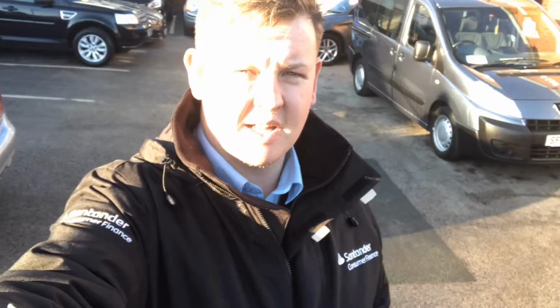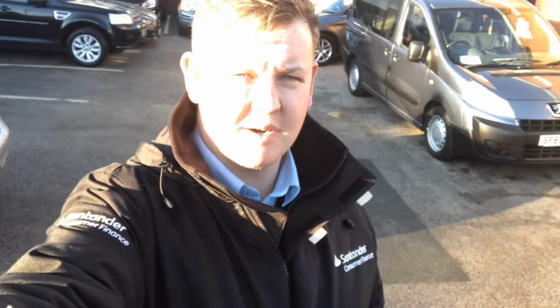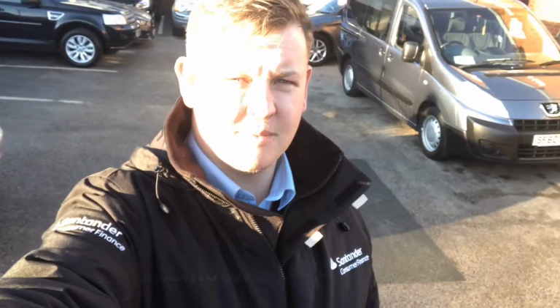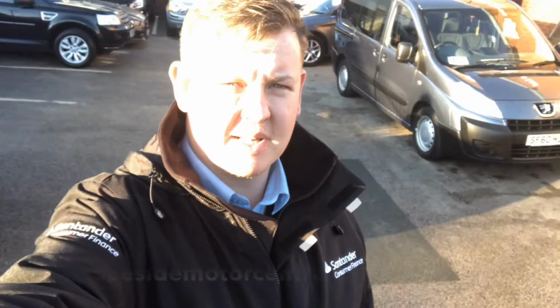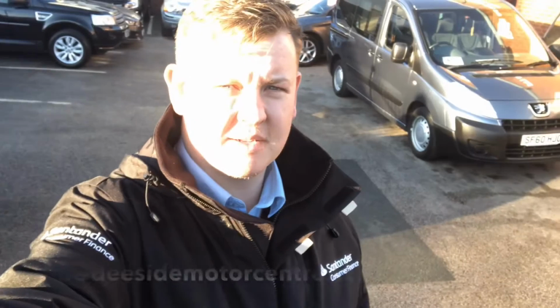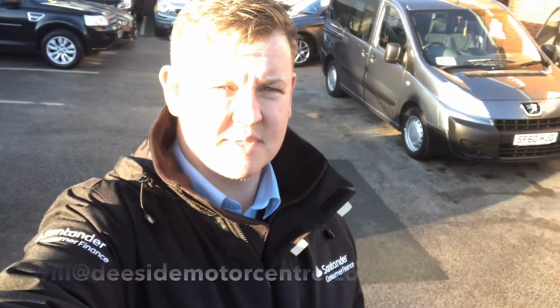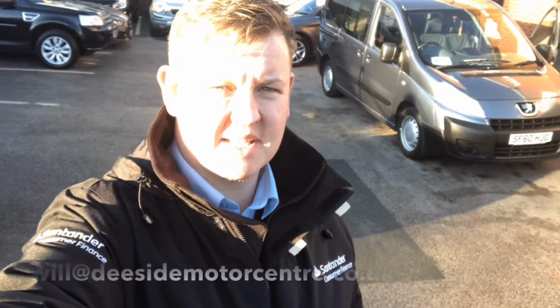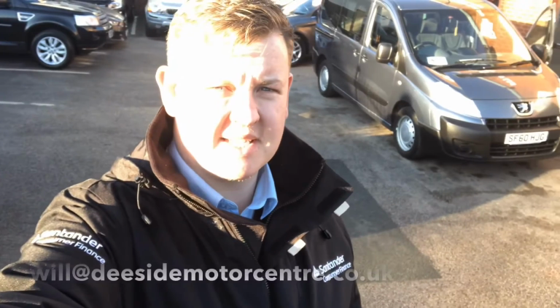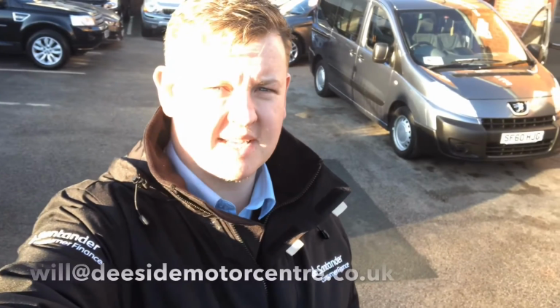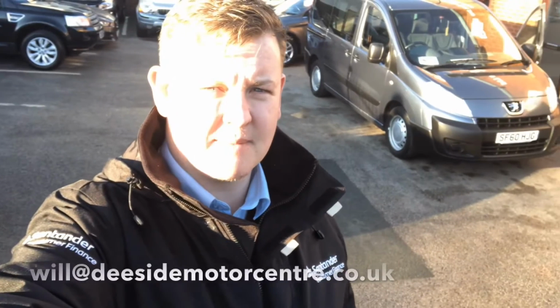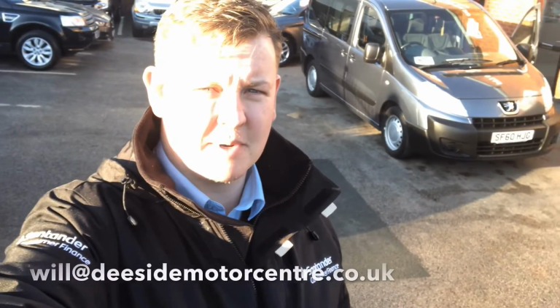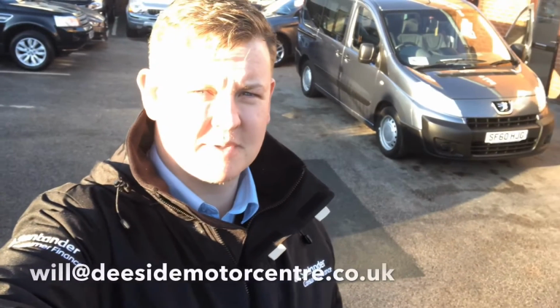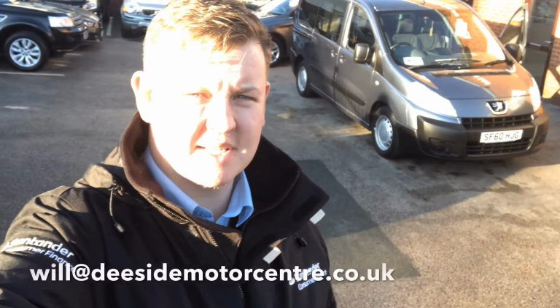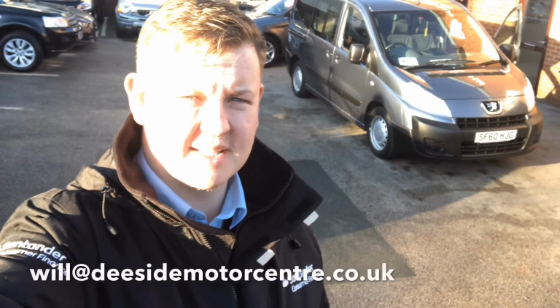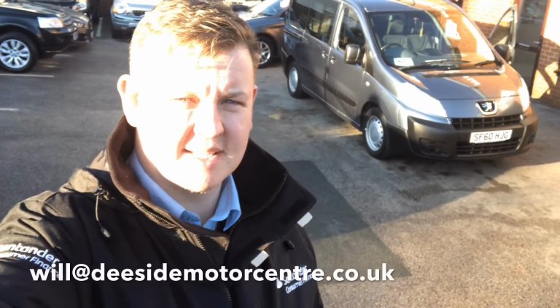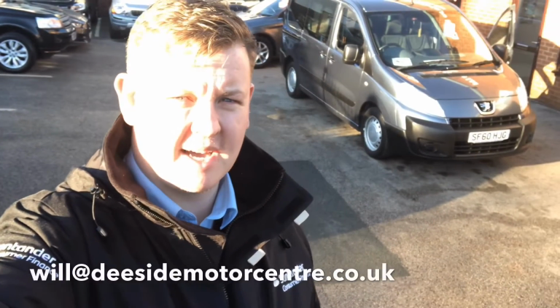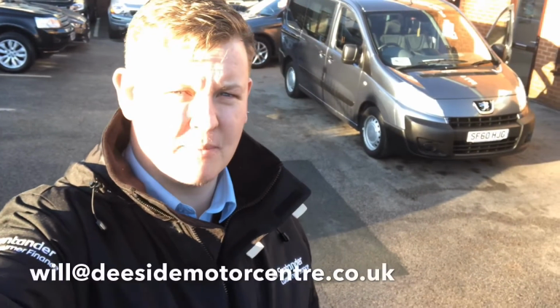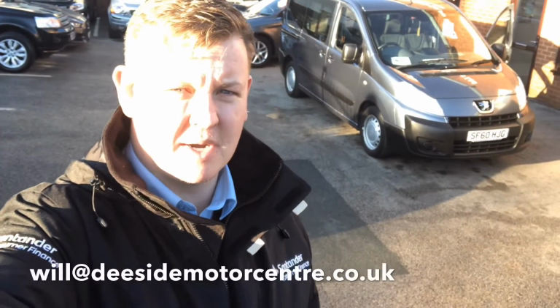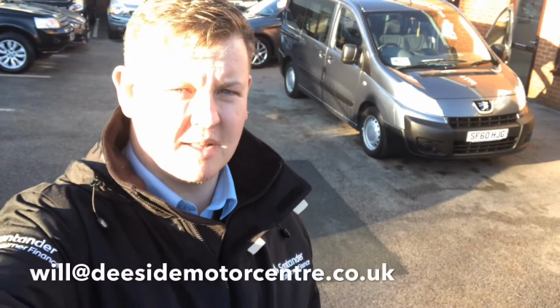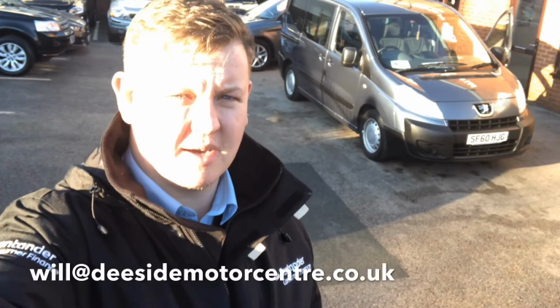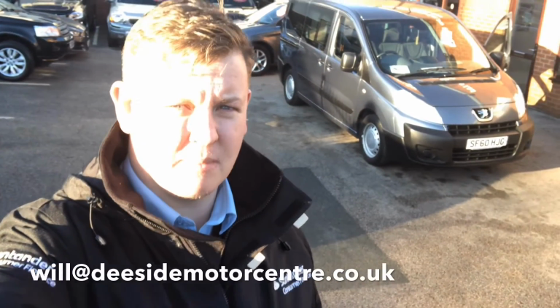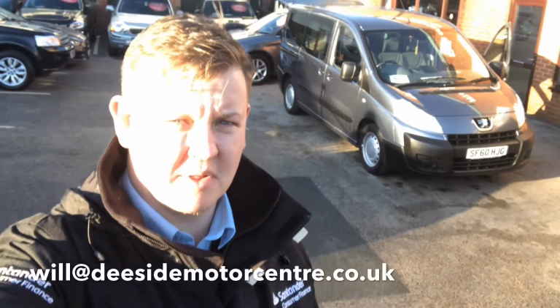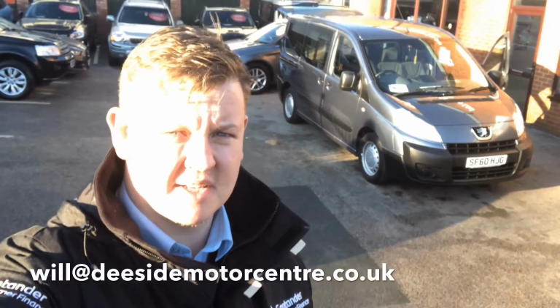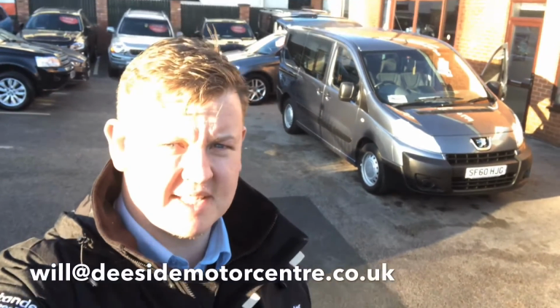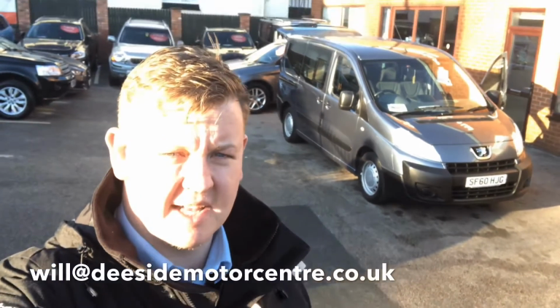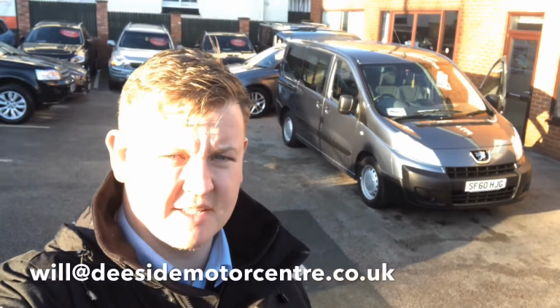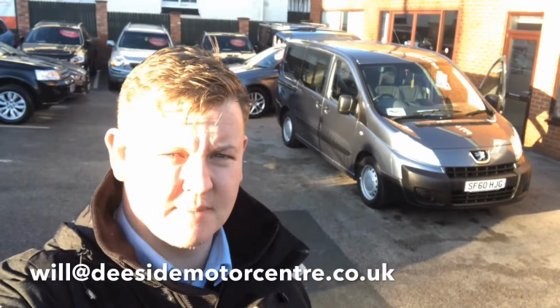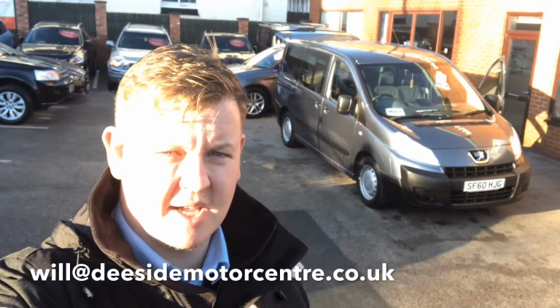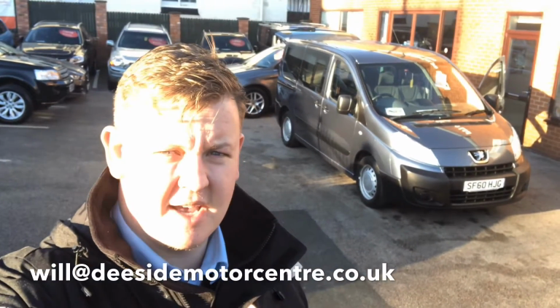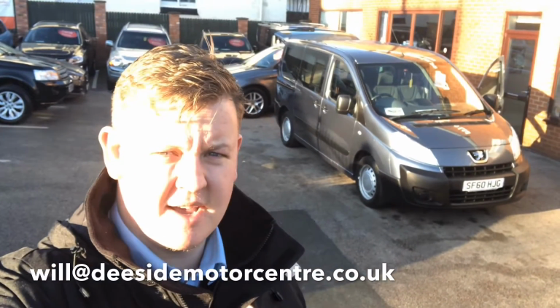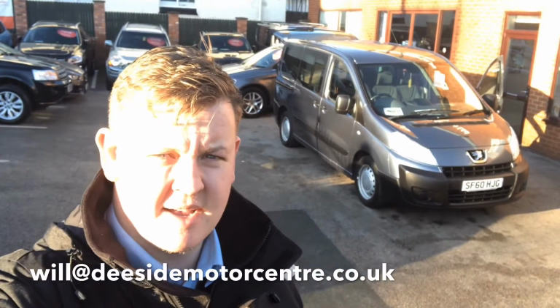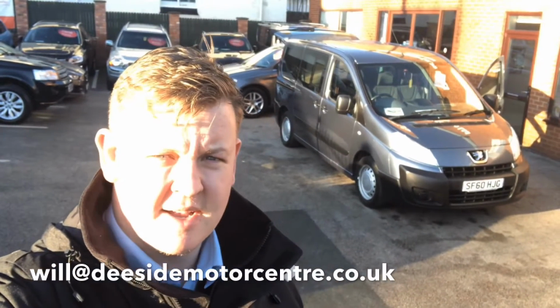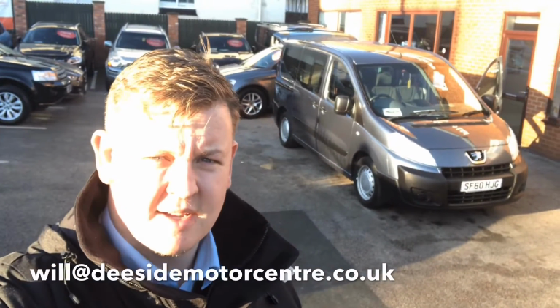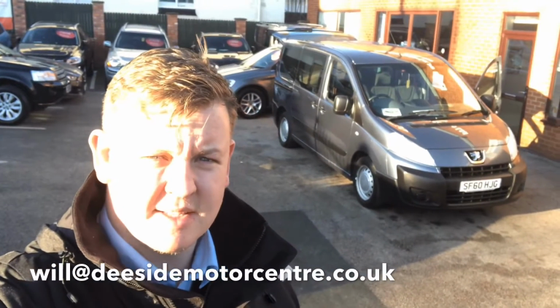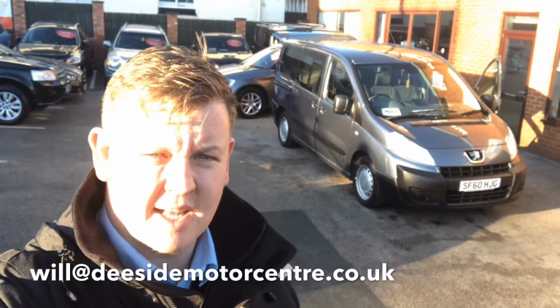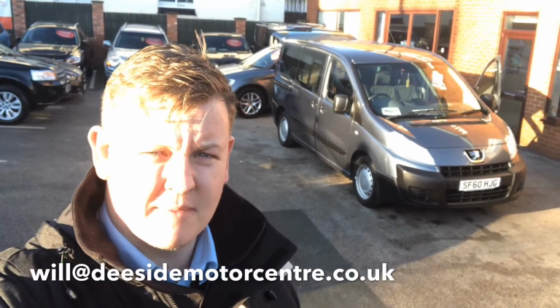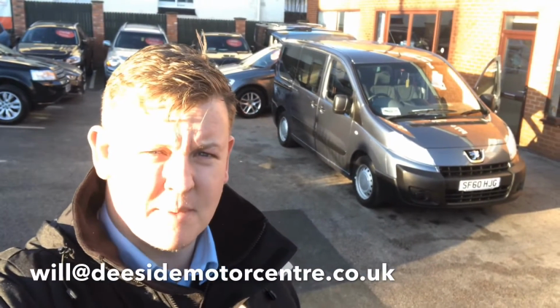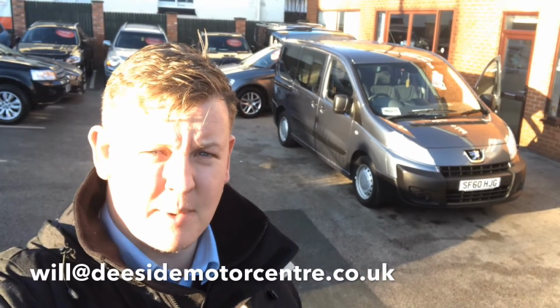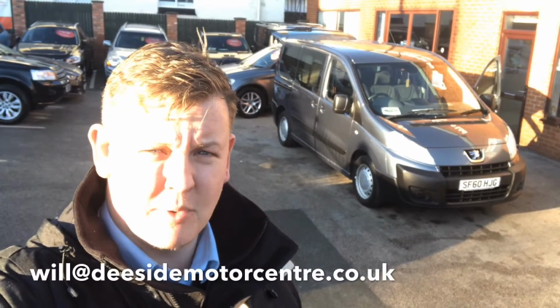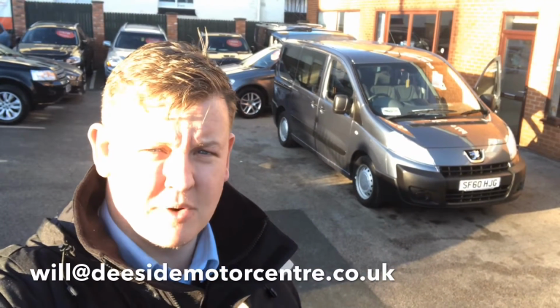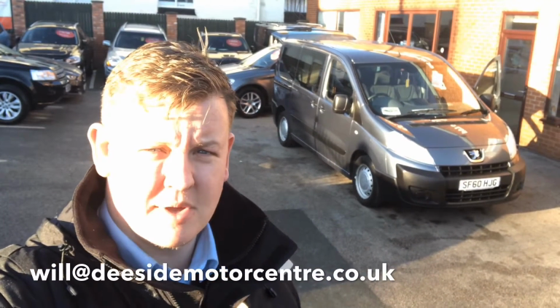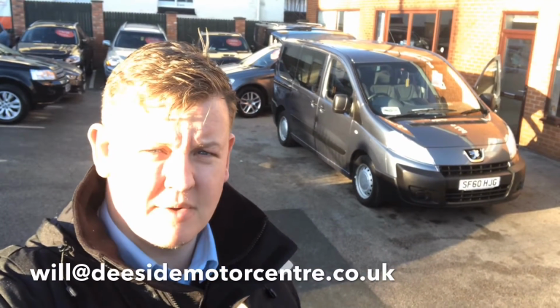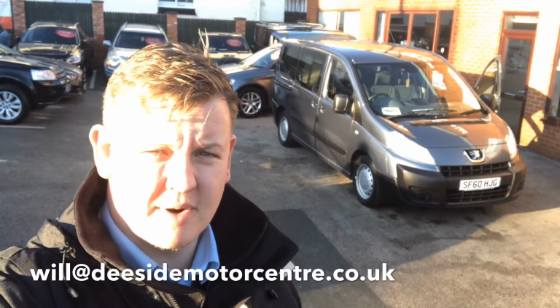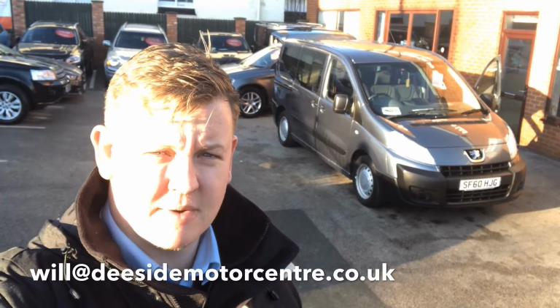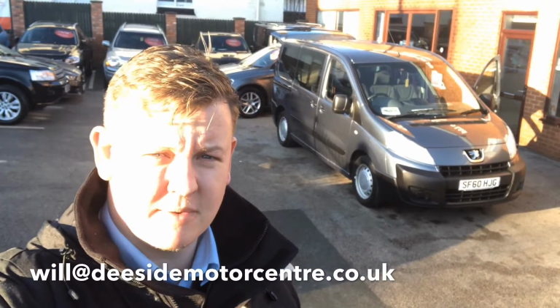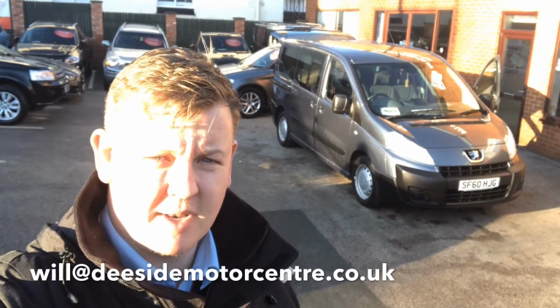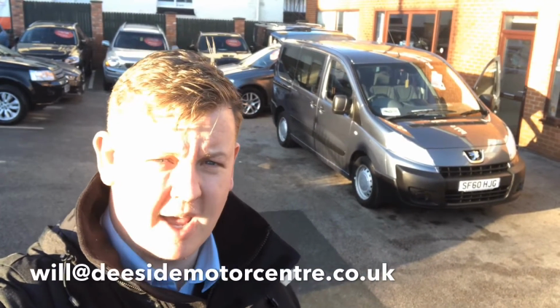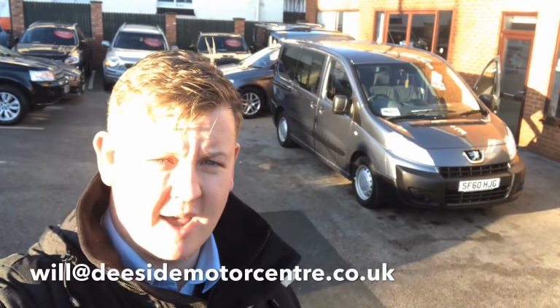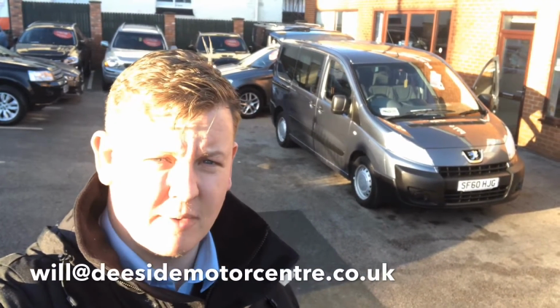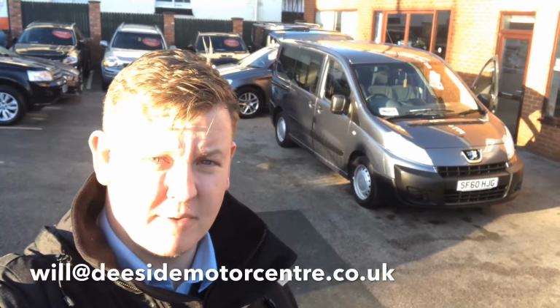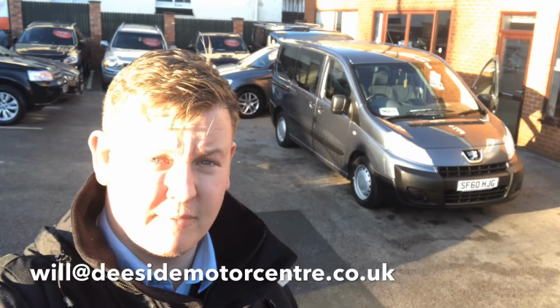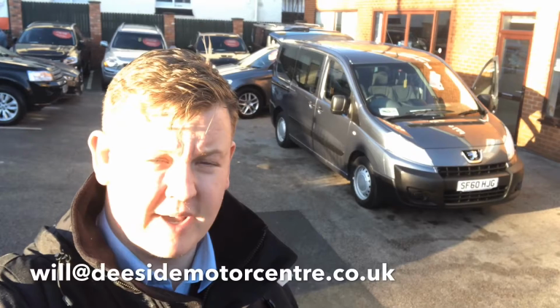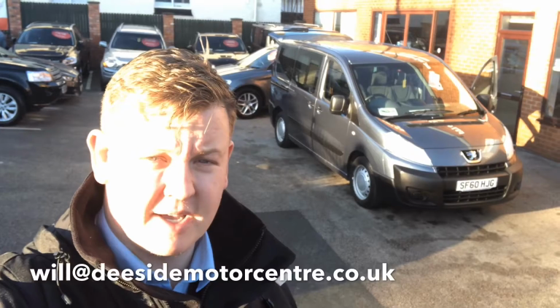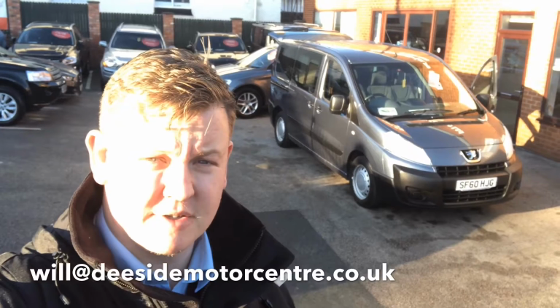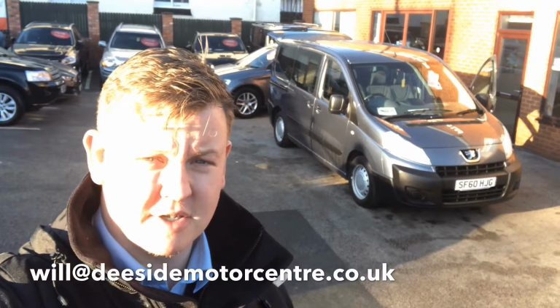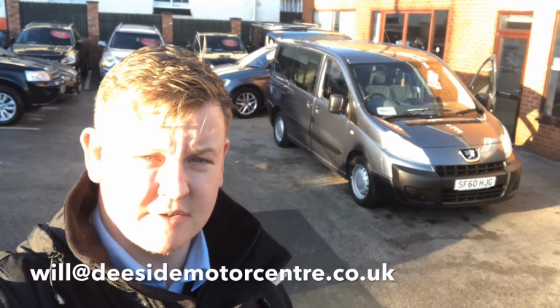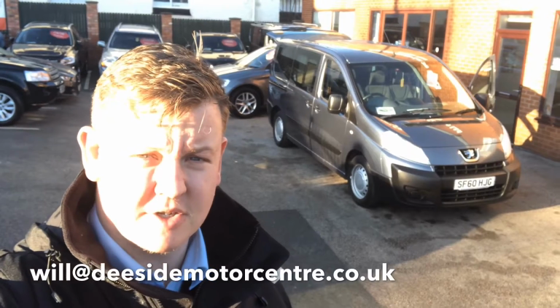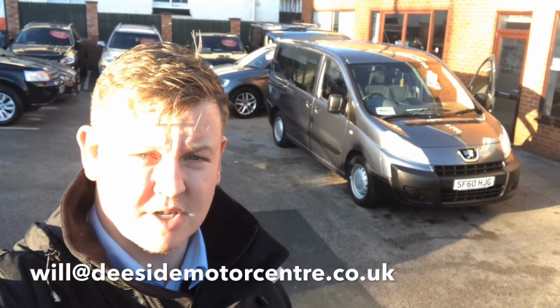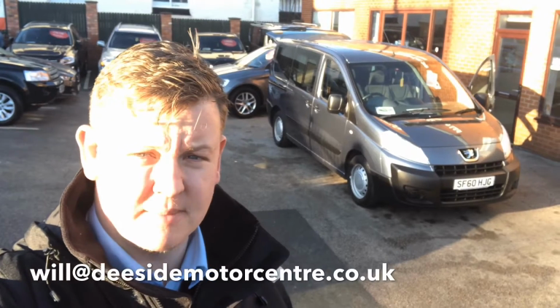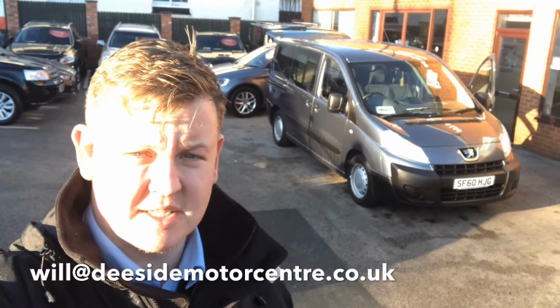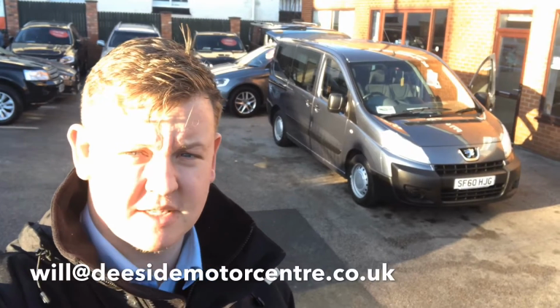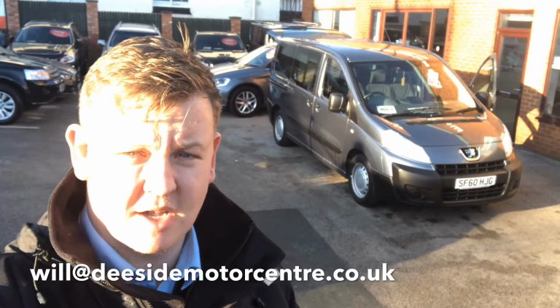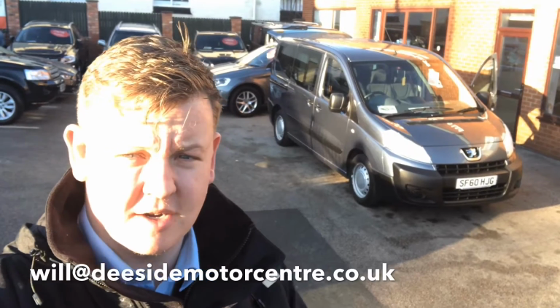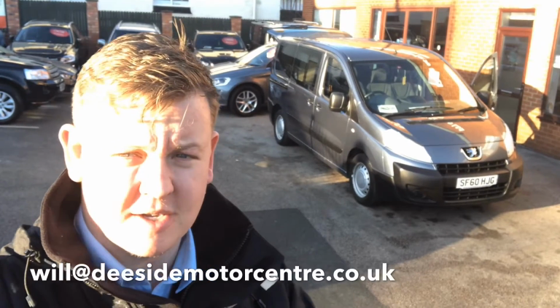Hello and welcome to T-Side Motor Centre. I'm Will, I'm one of the salesmen here. Today I'm going to be walking around one of the vehicles that have just come into stock.